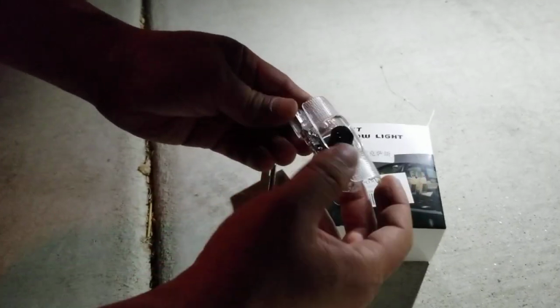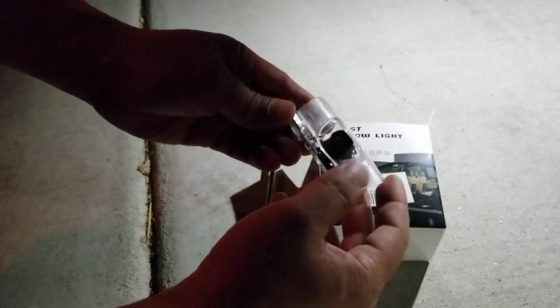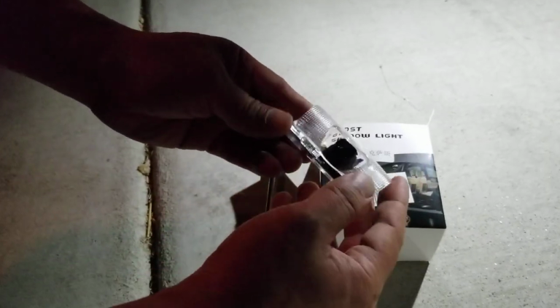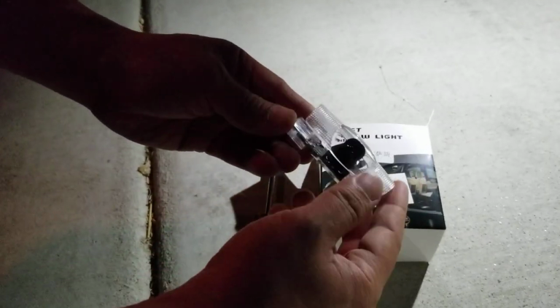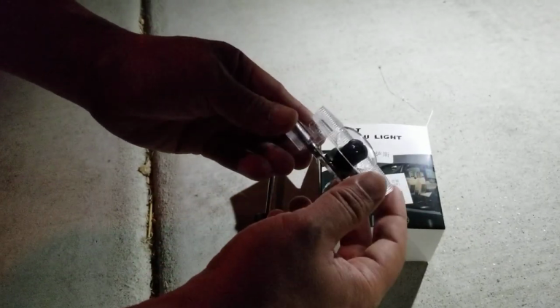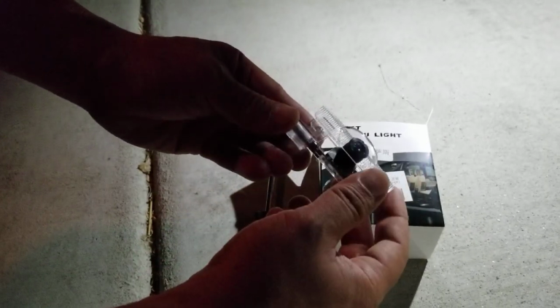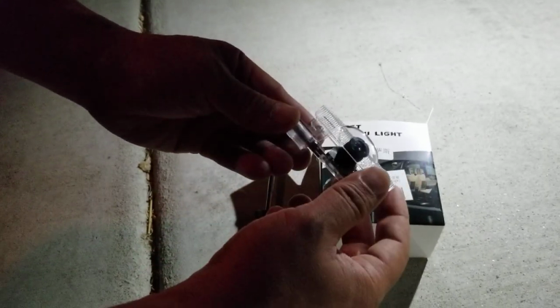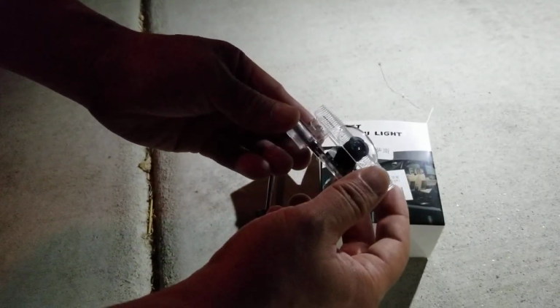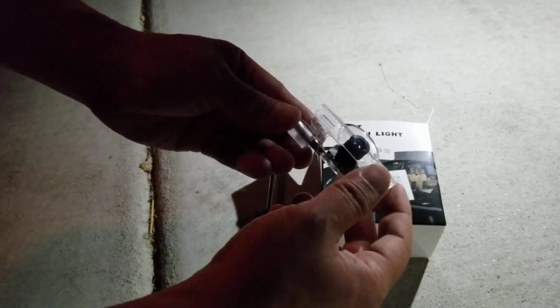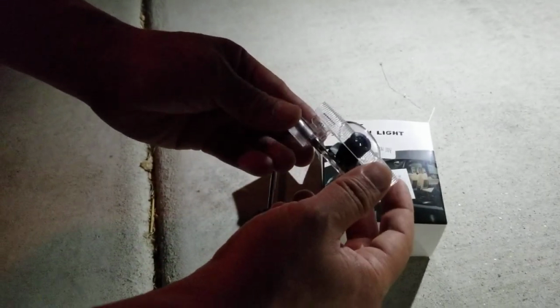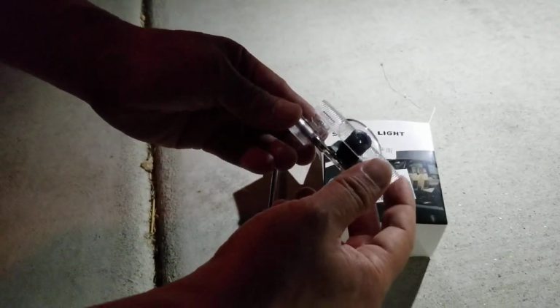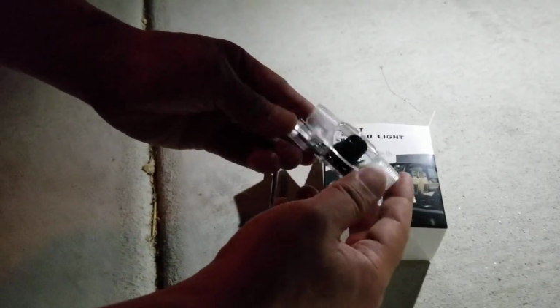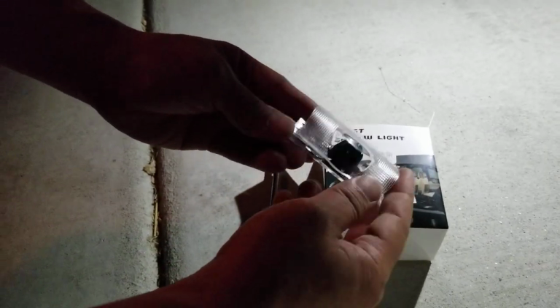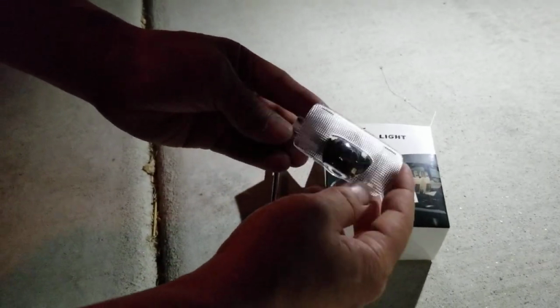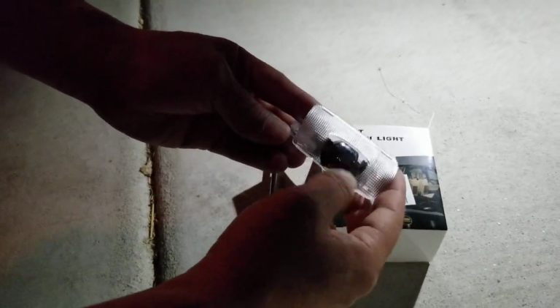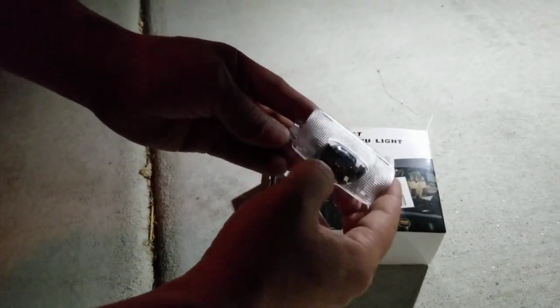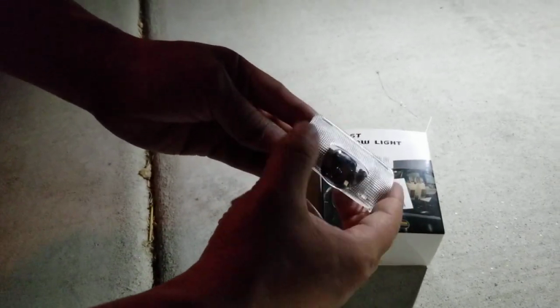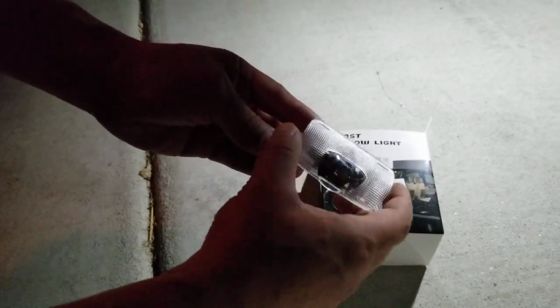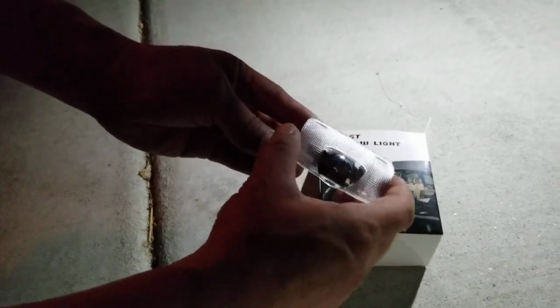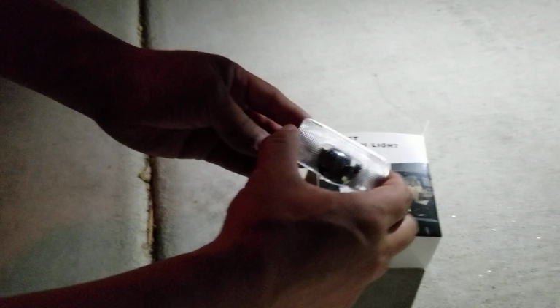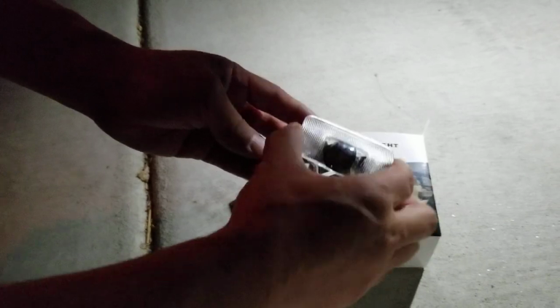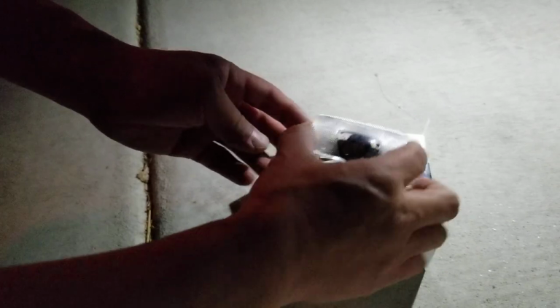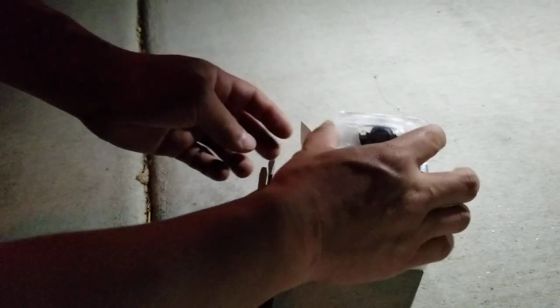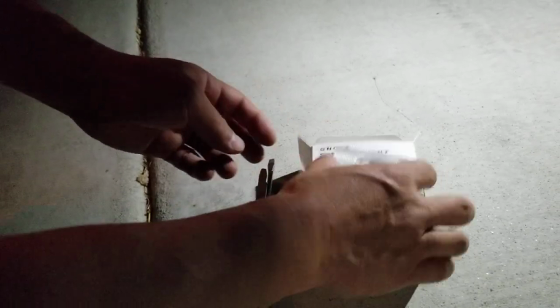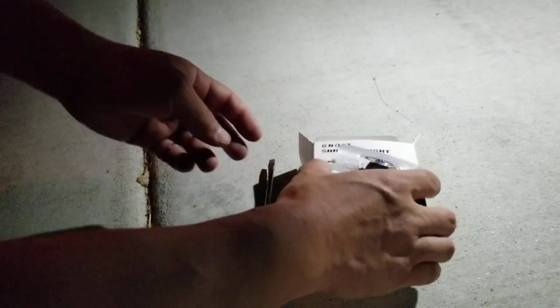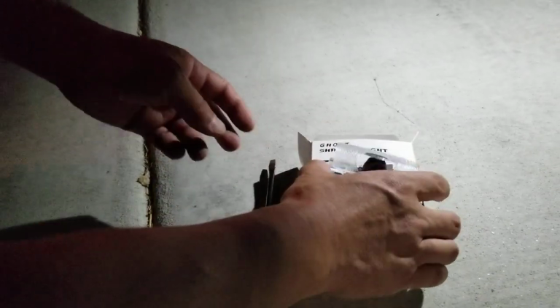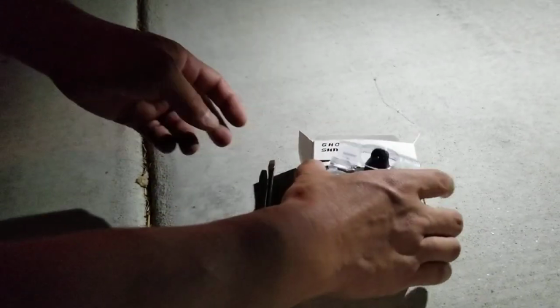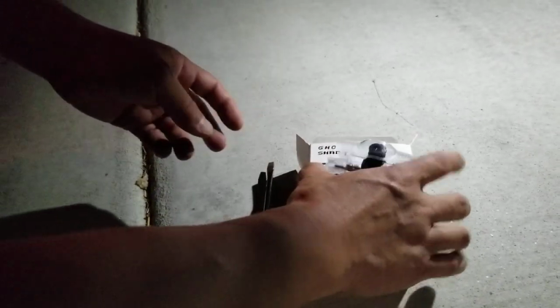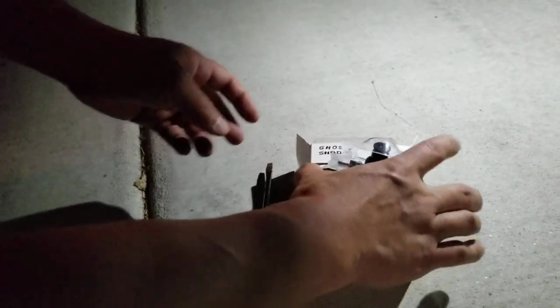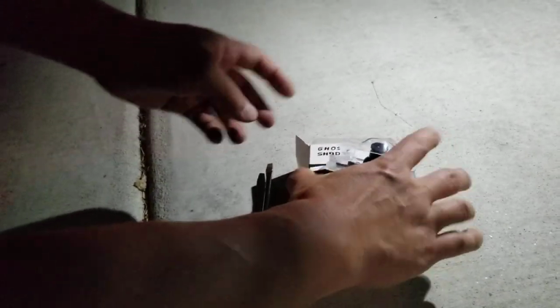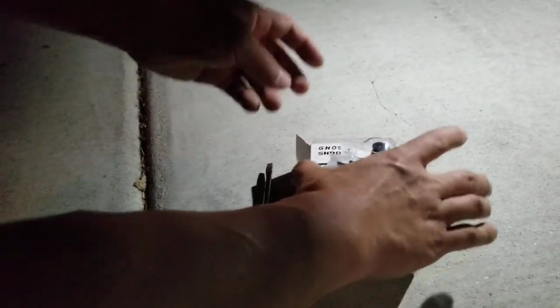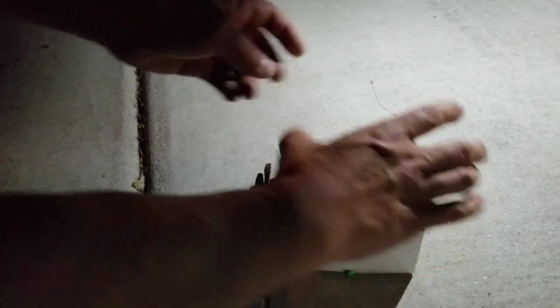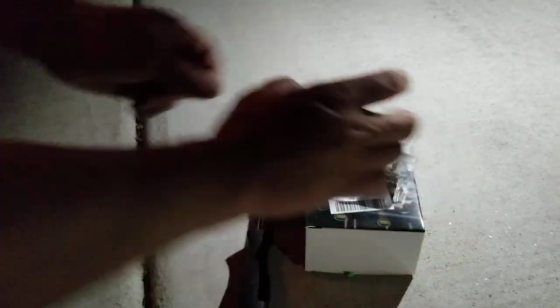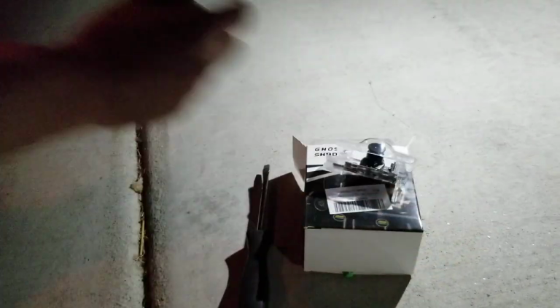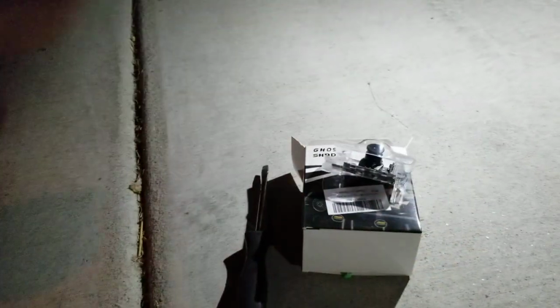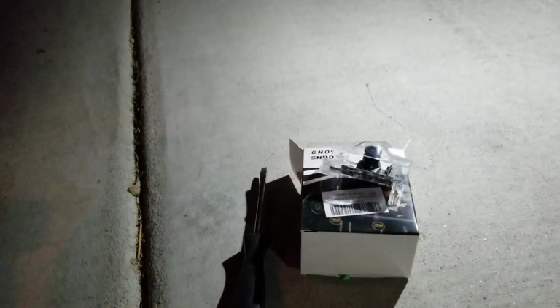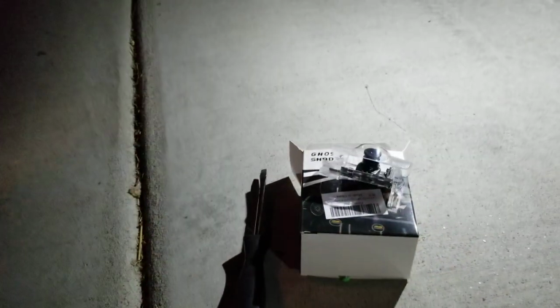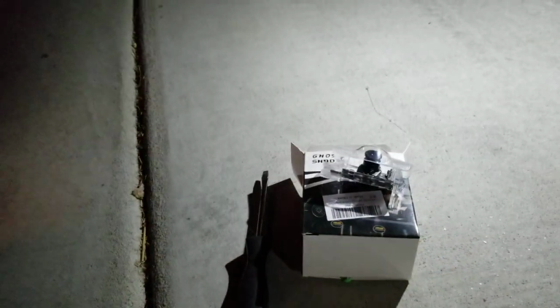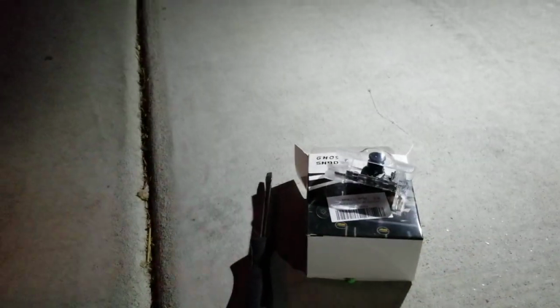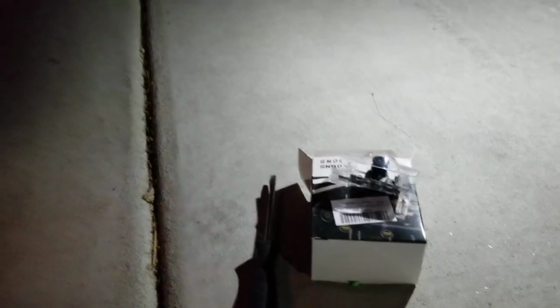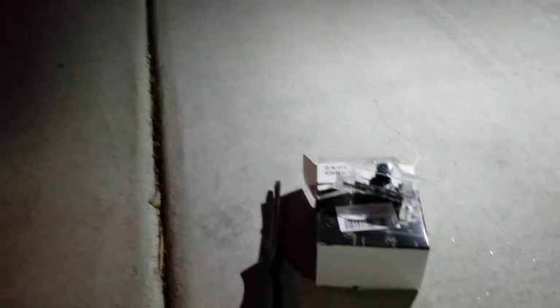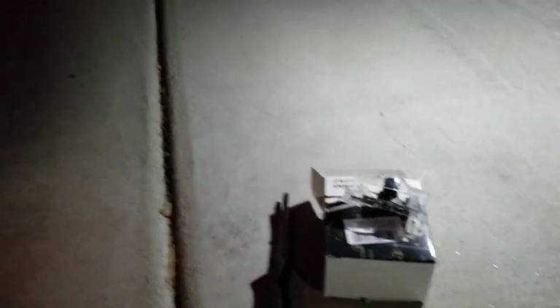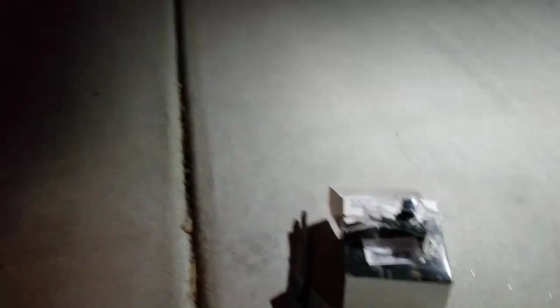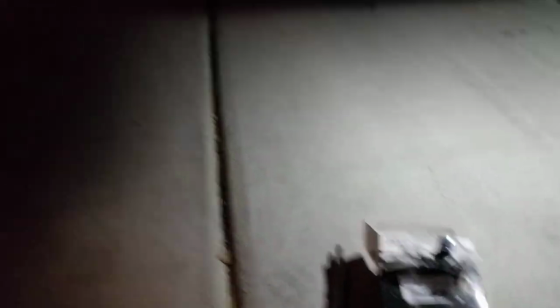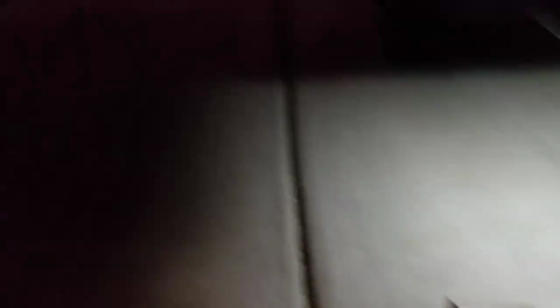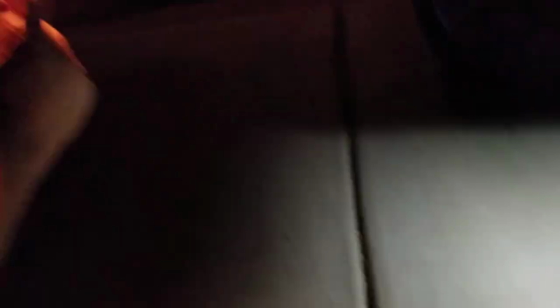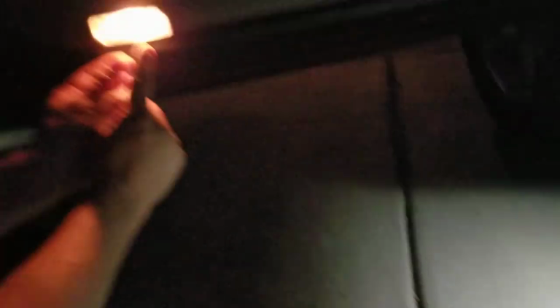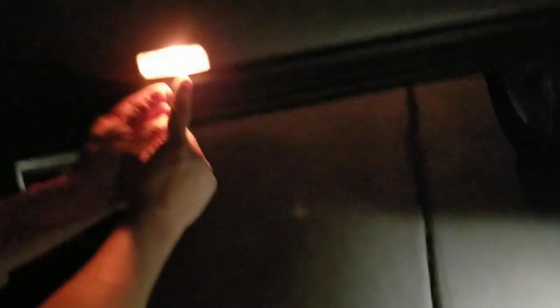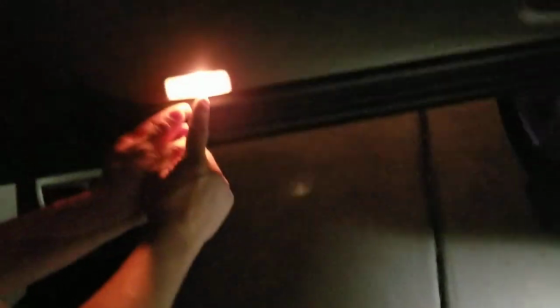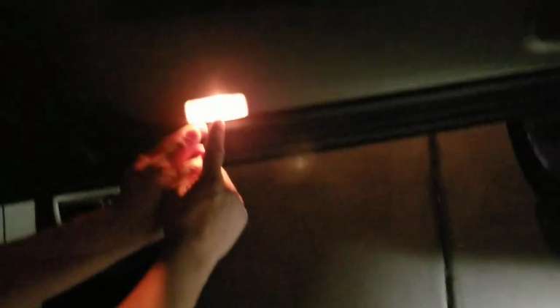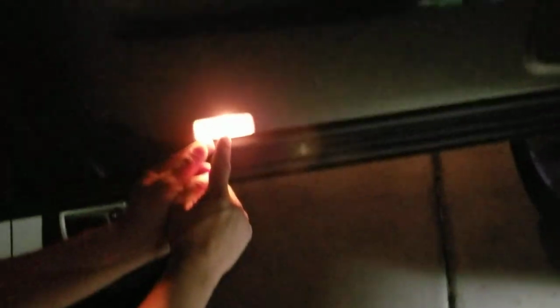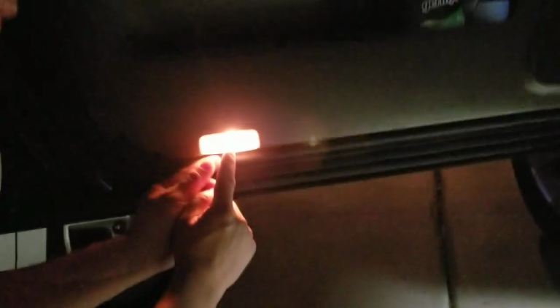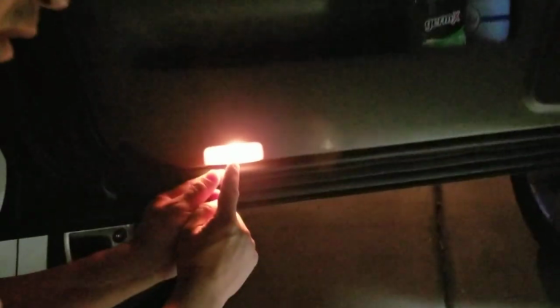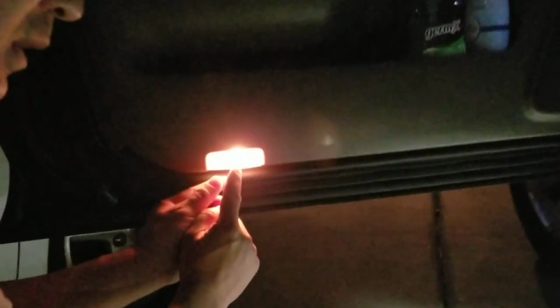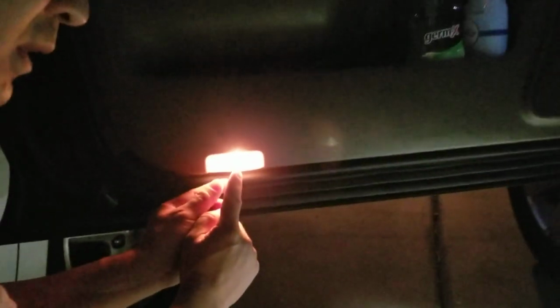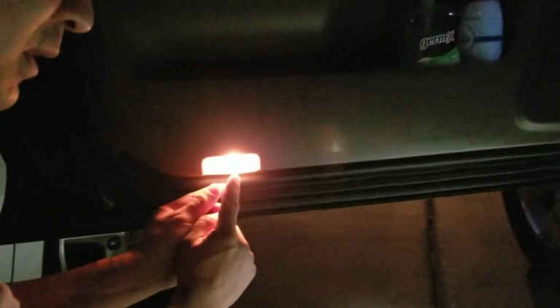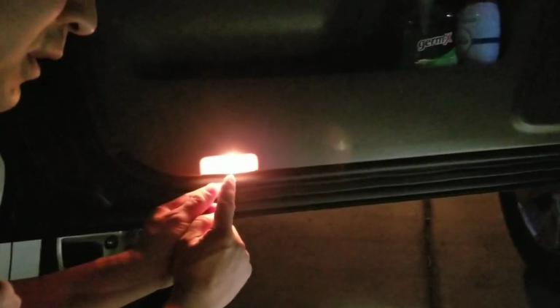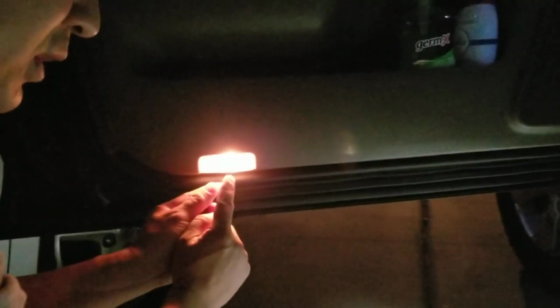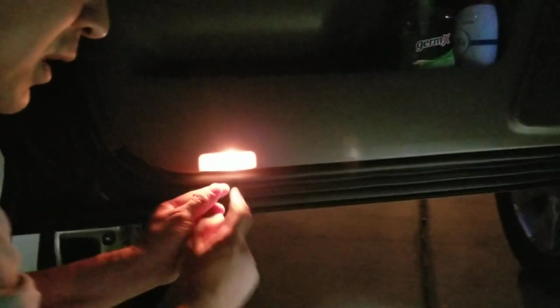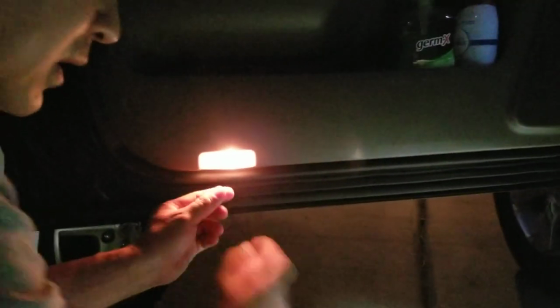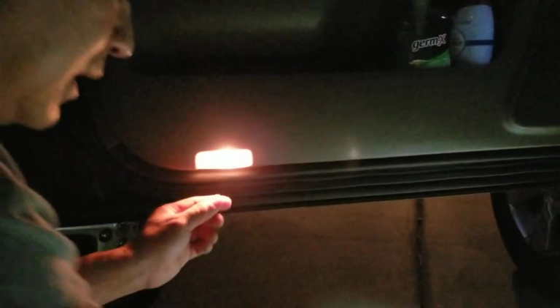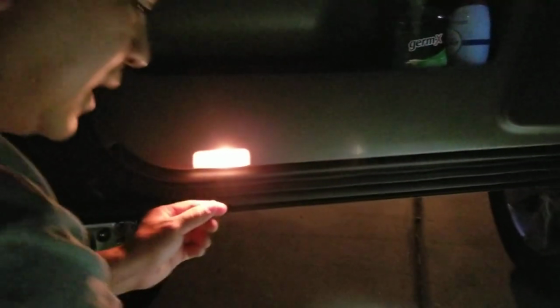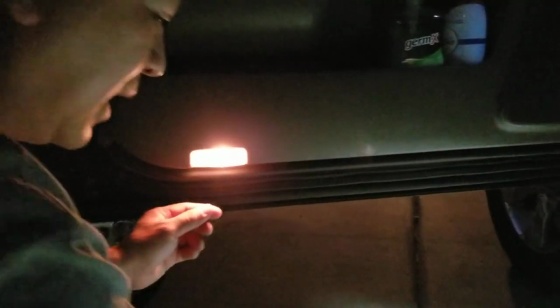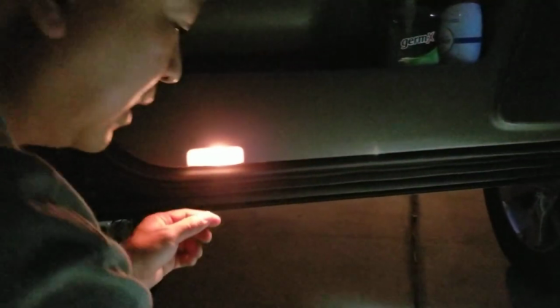They look like these — they're projector lights. If you look at the stock light, it looks like this. It's this ugly yellow.